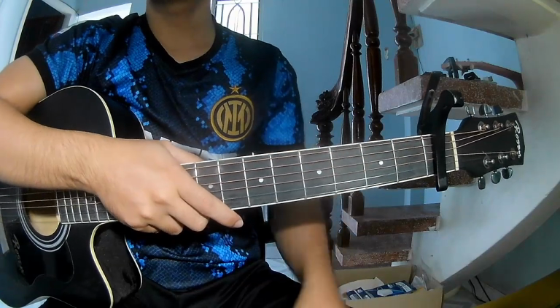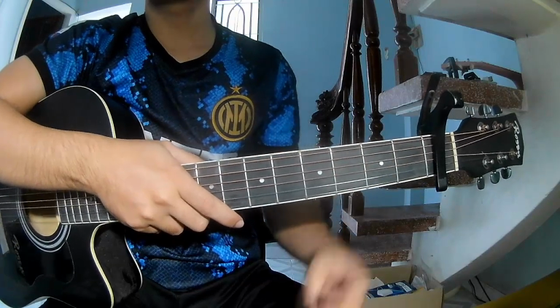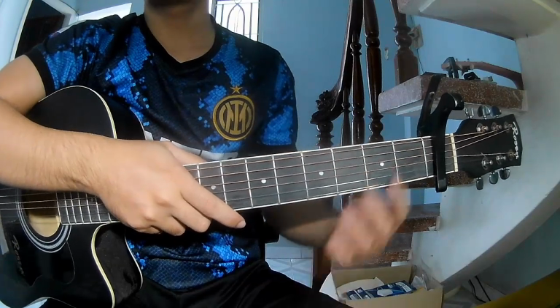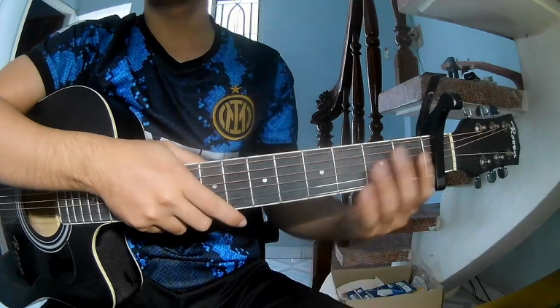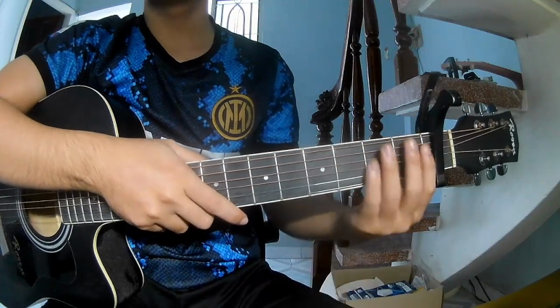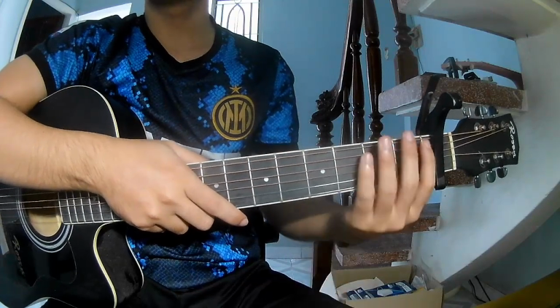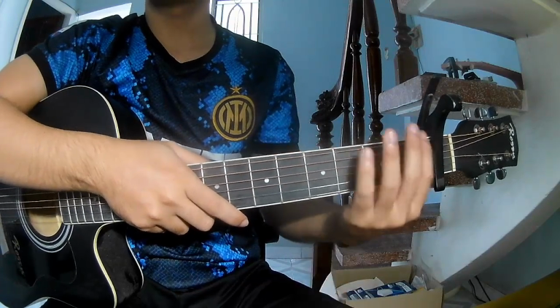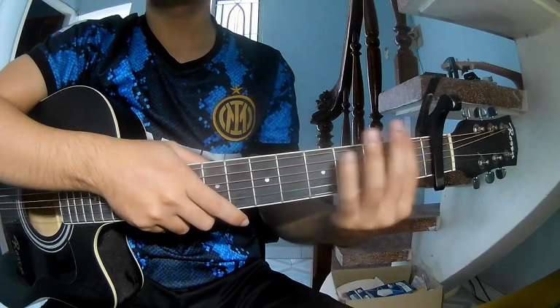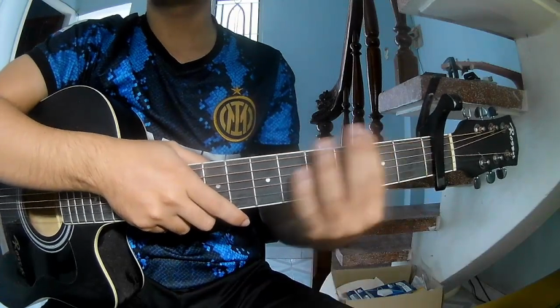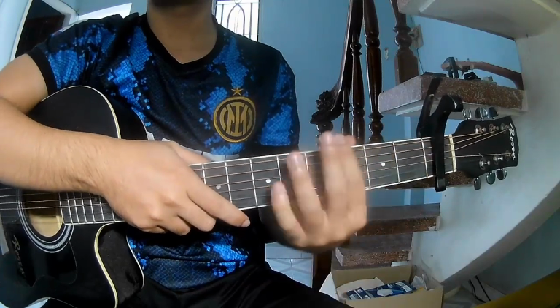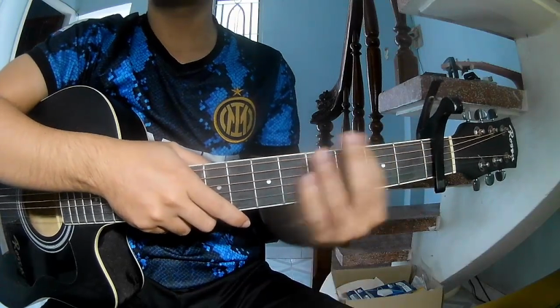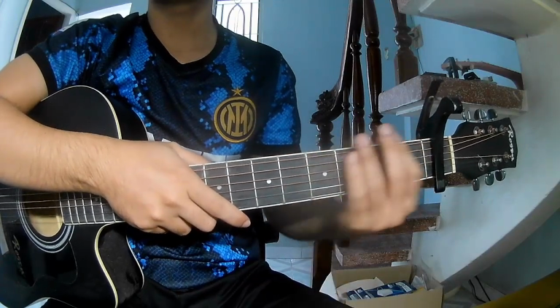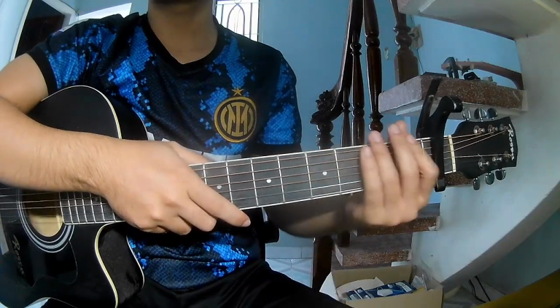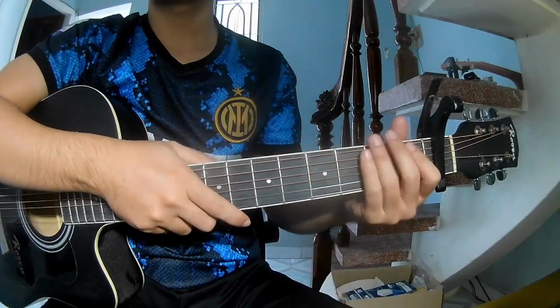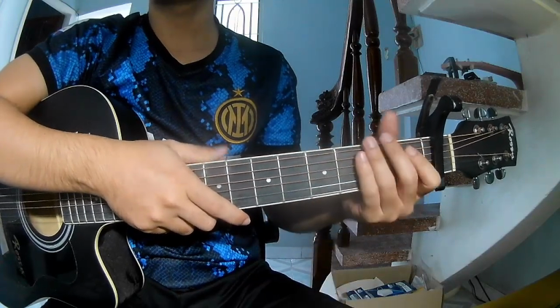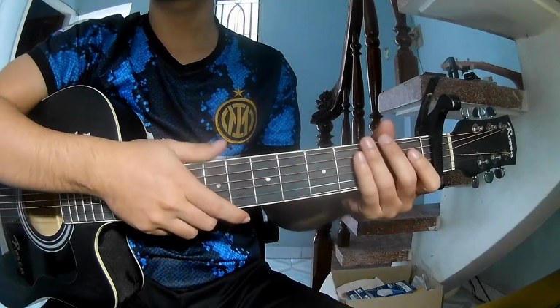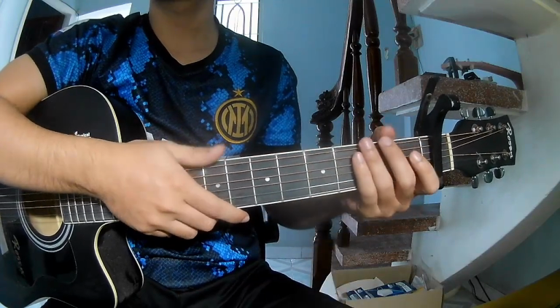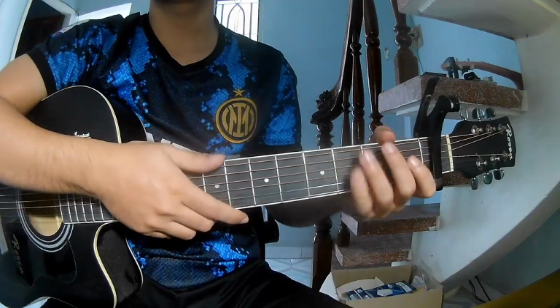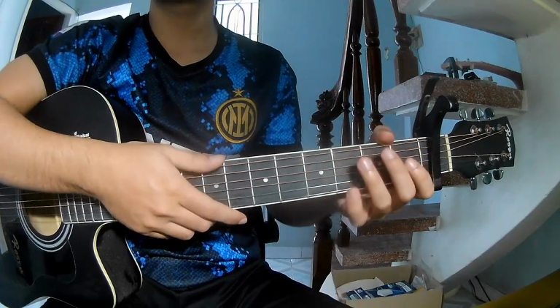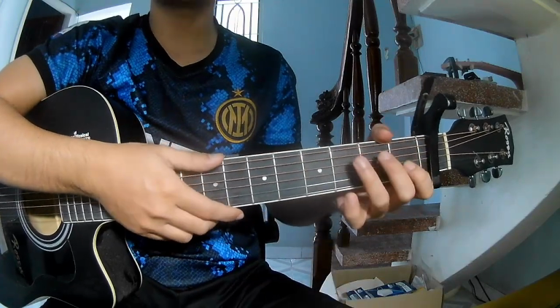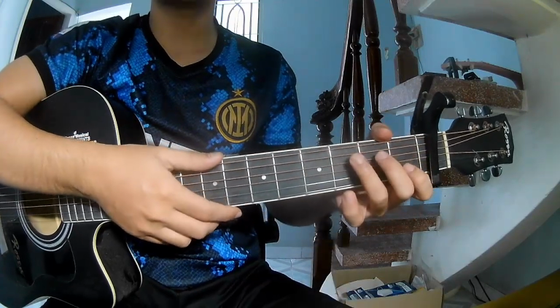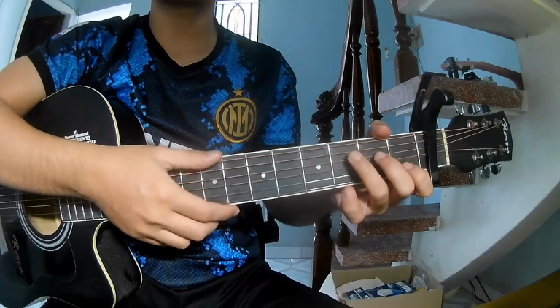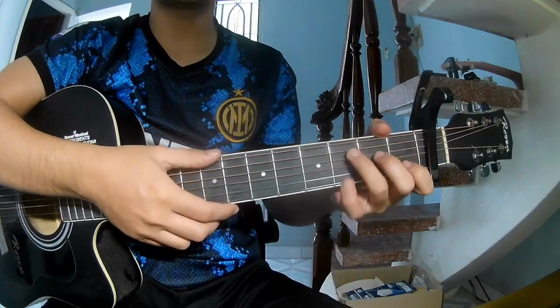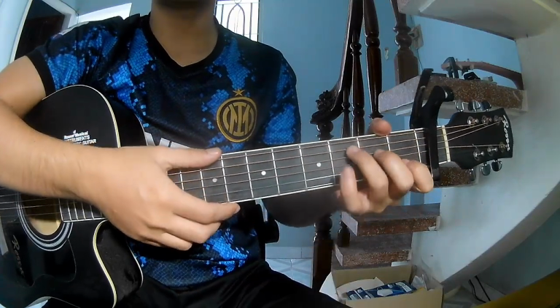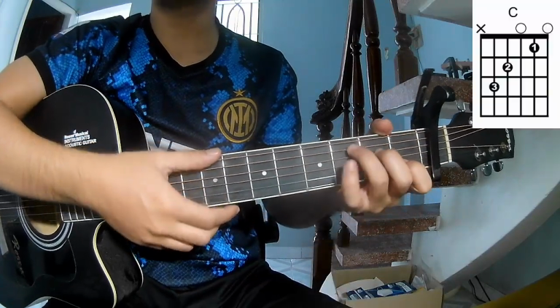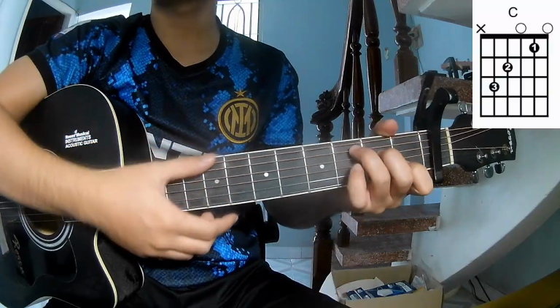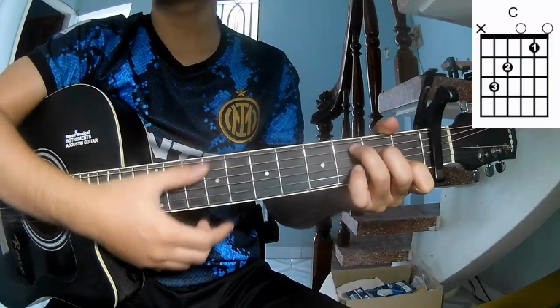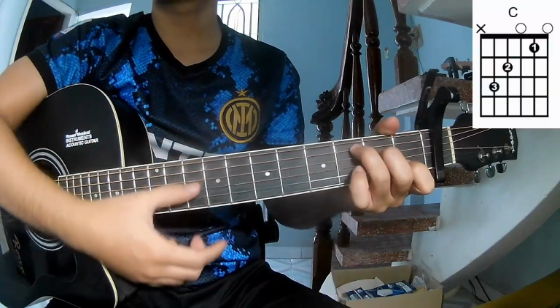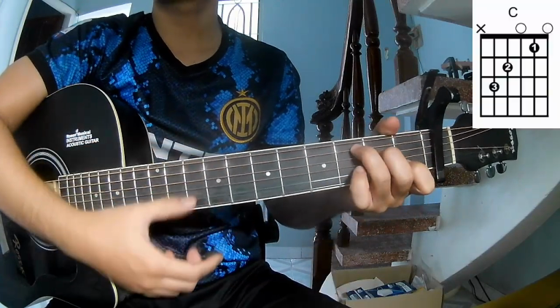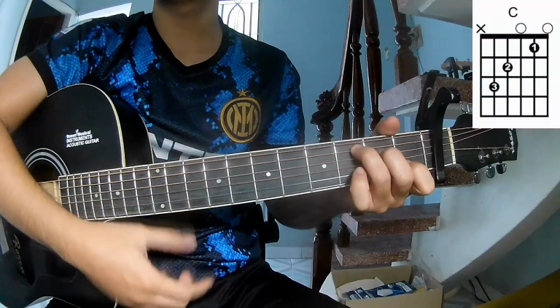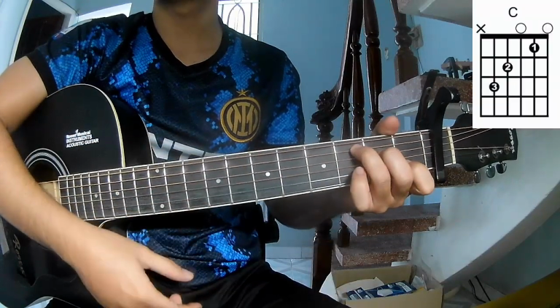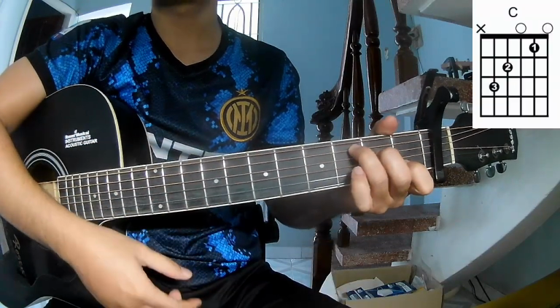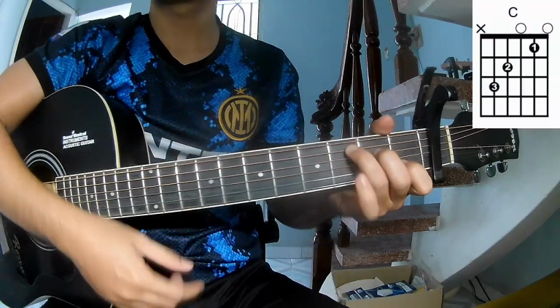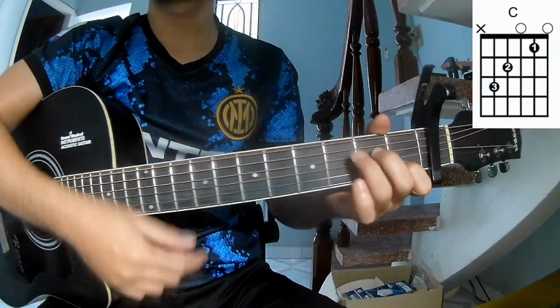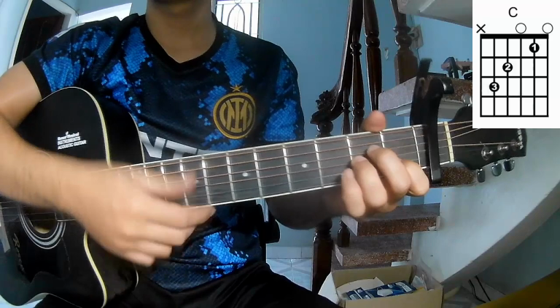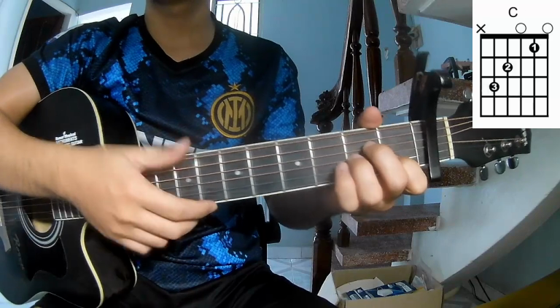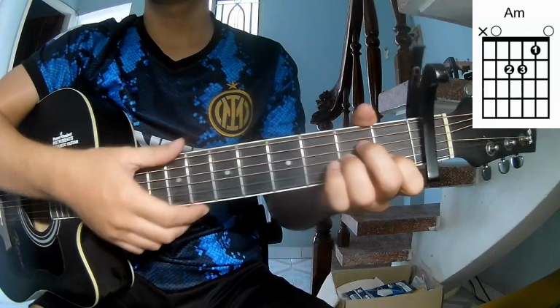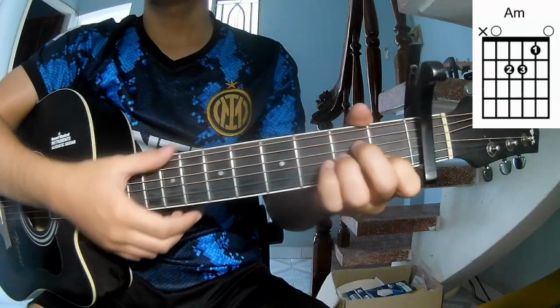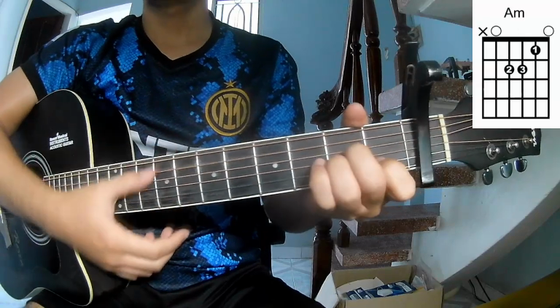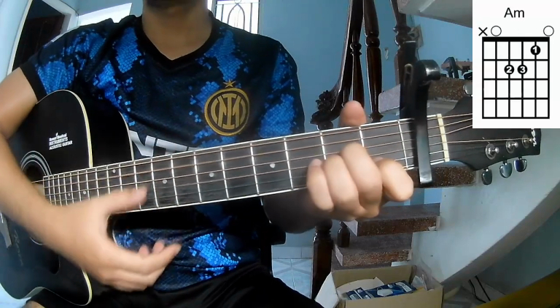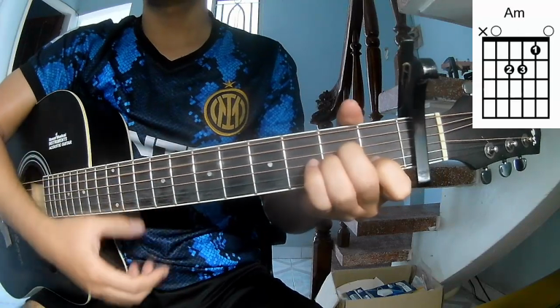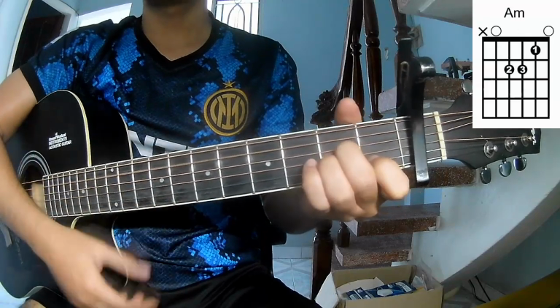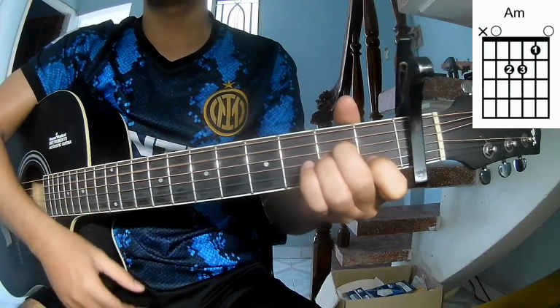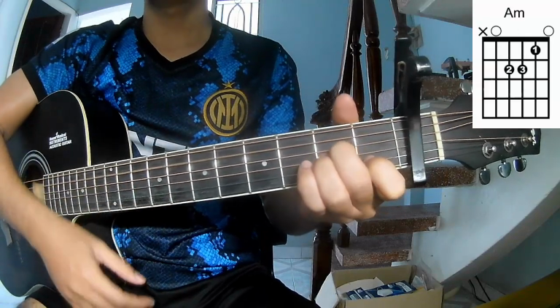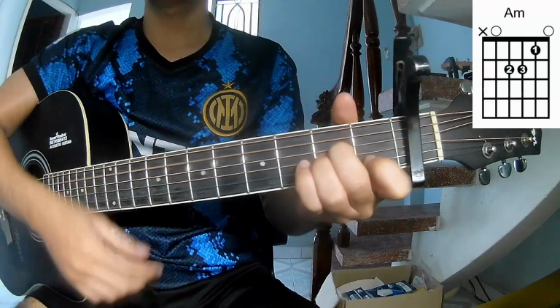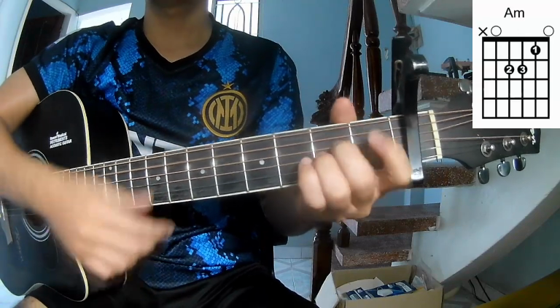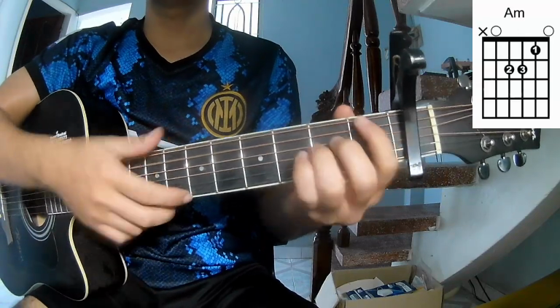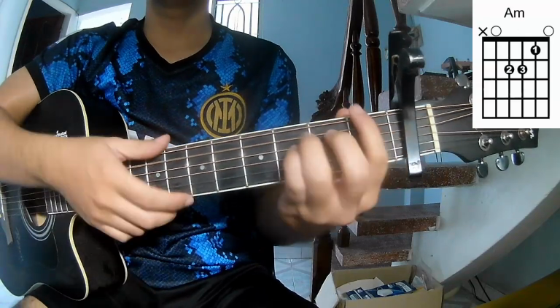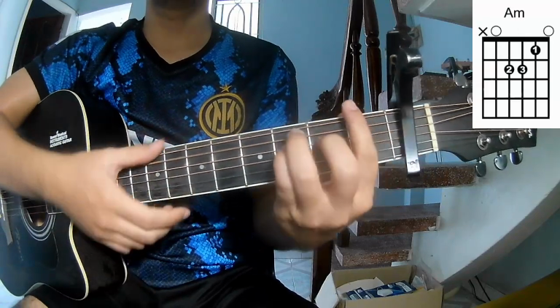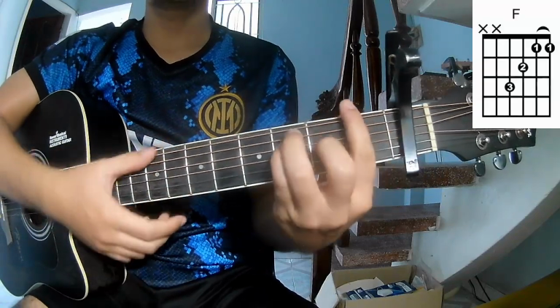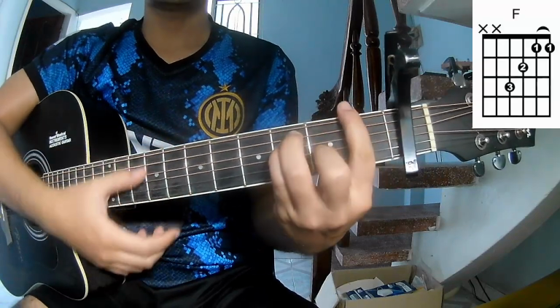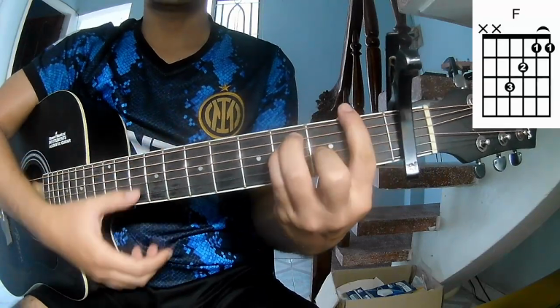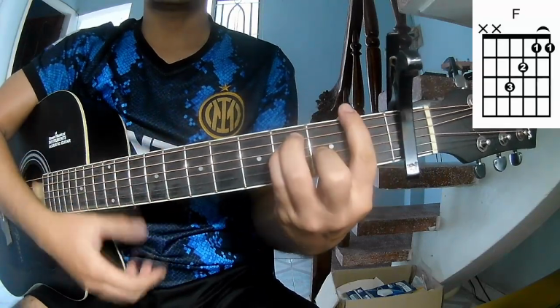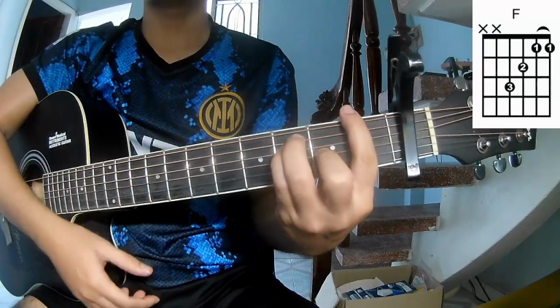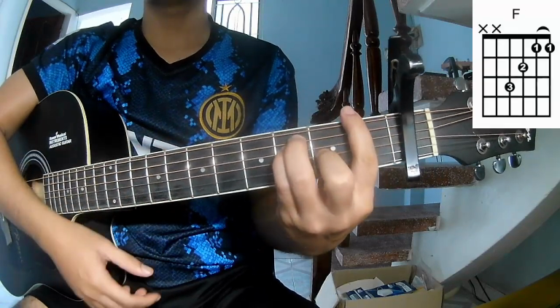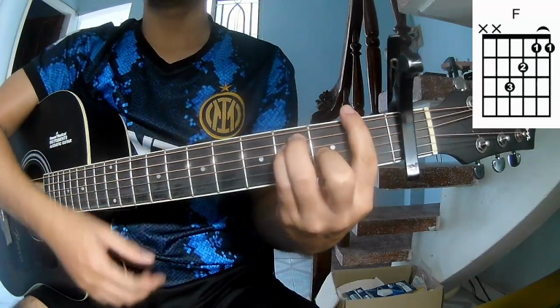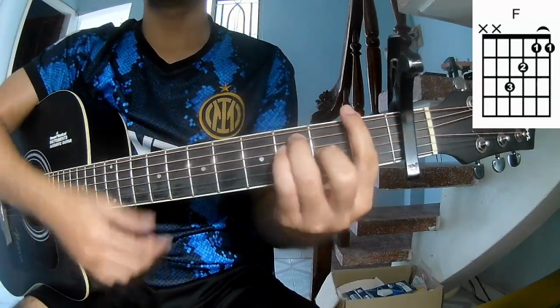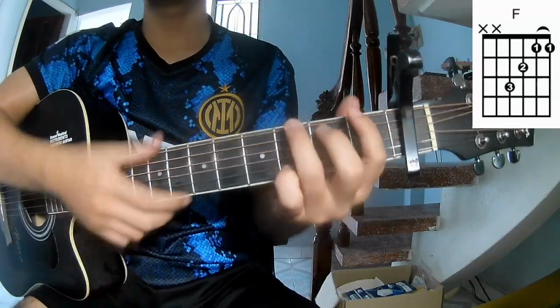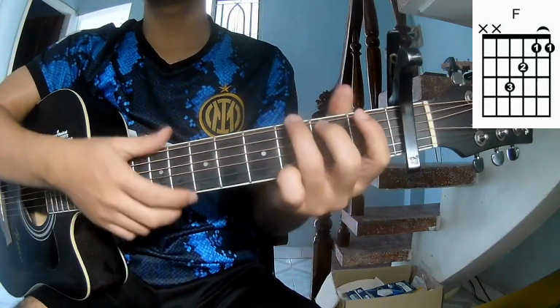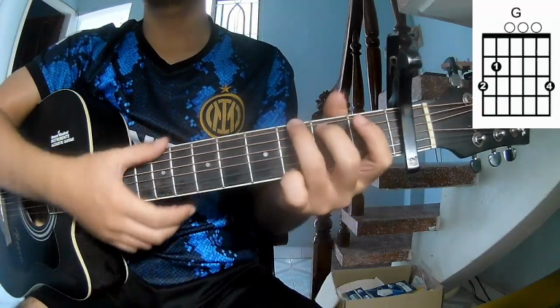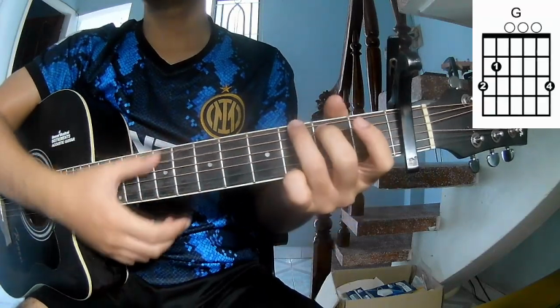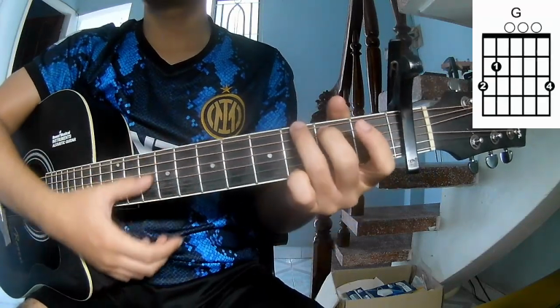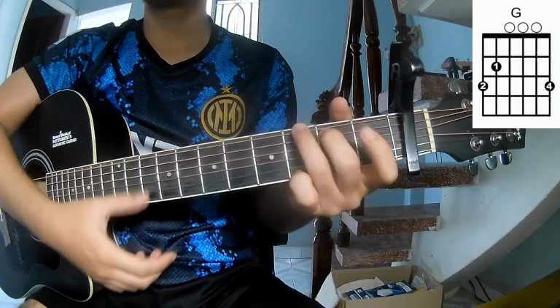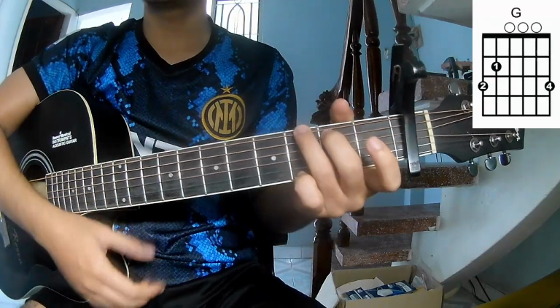This song uses a flat frame chord progression. The chords for this song are: A, C, Am, F, and G.